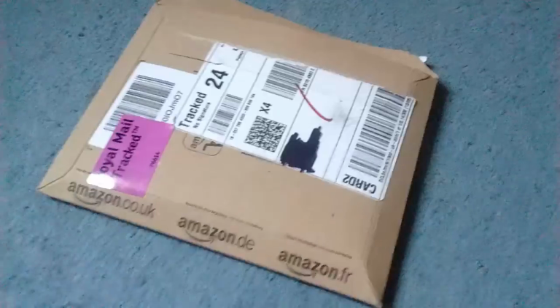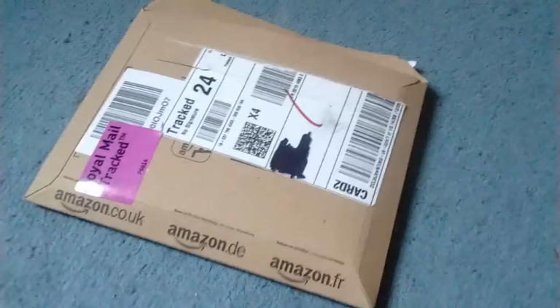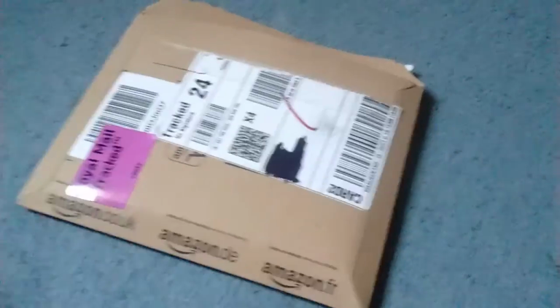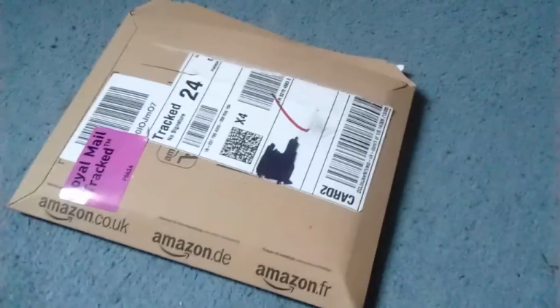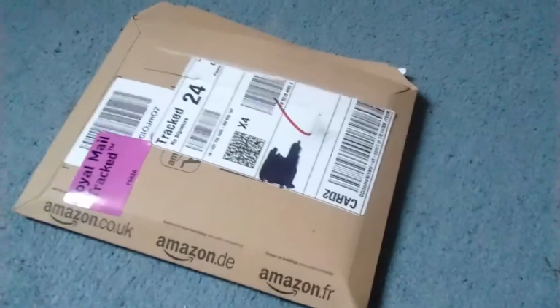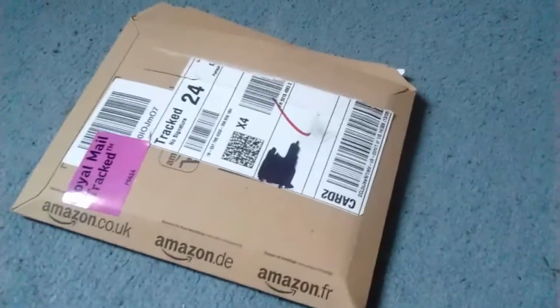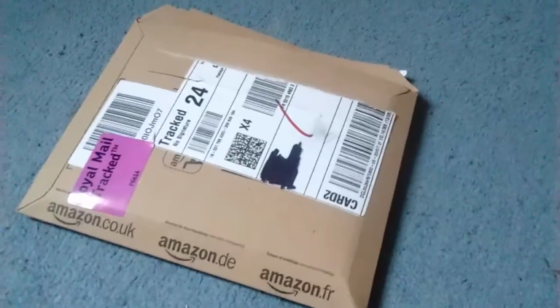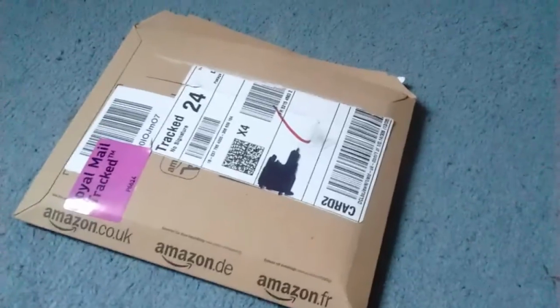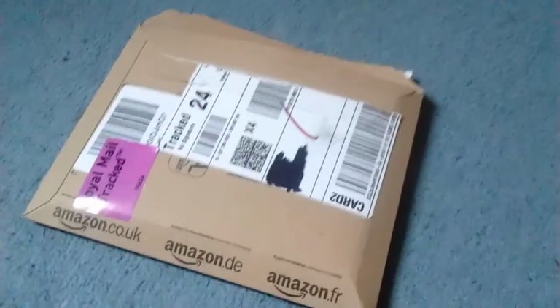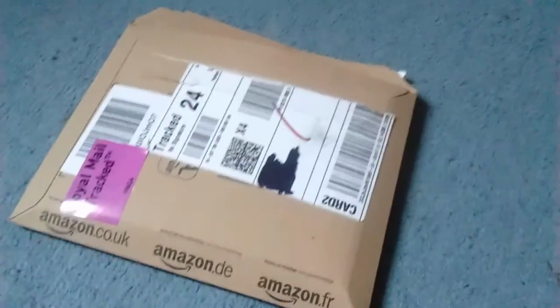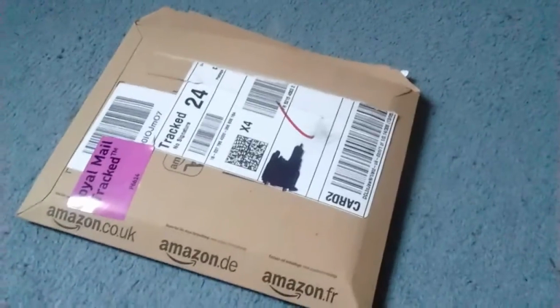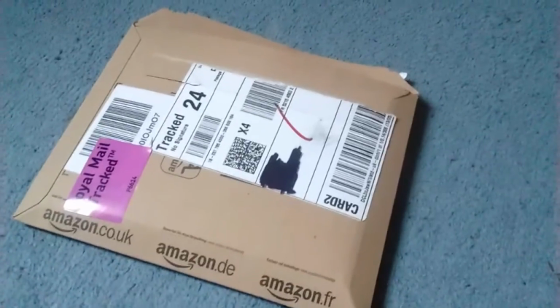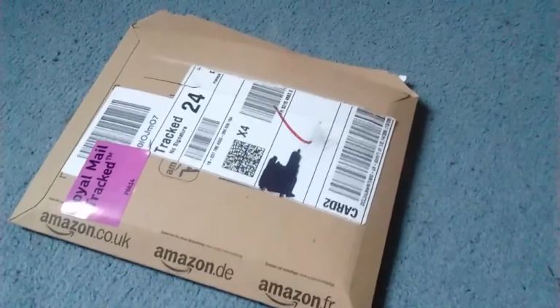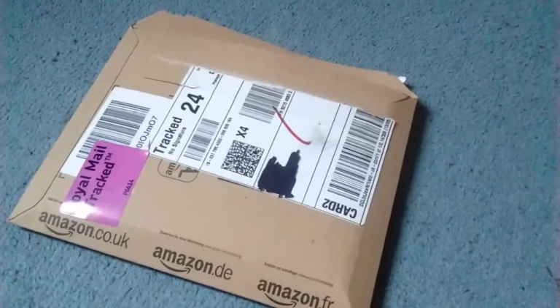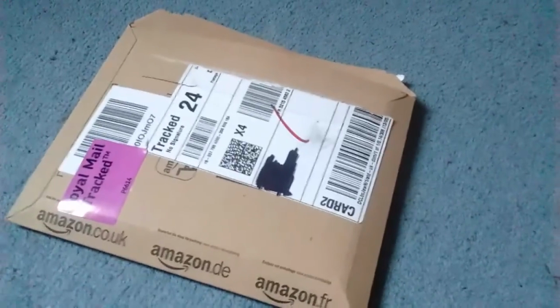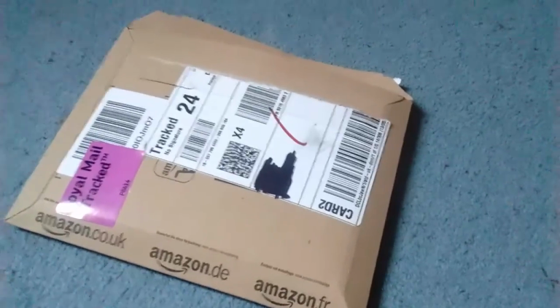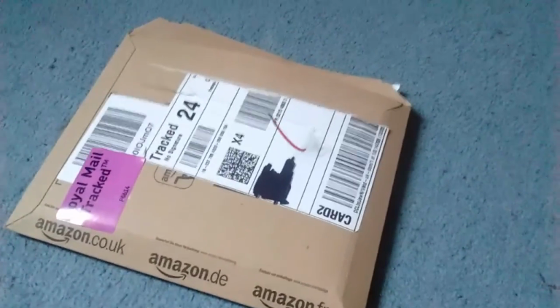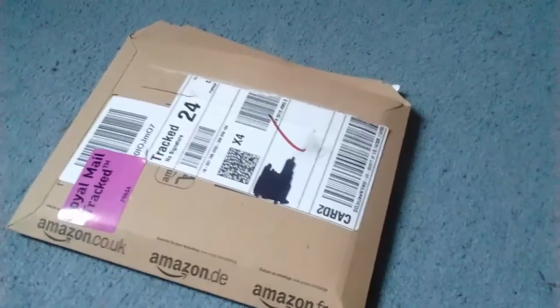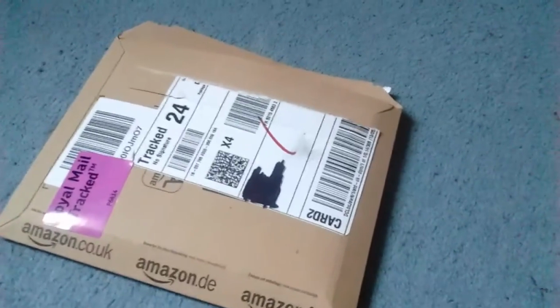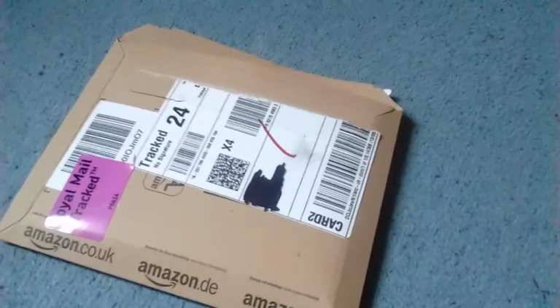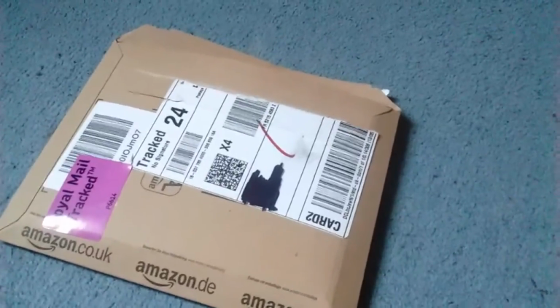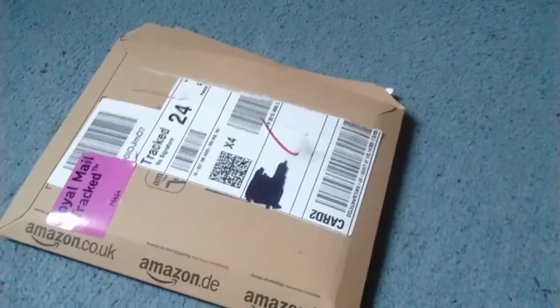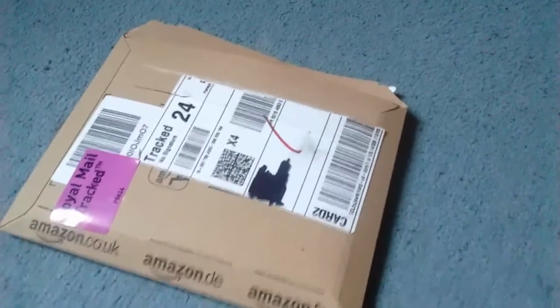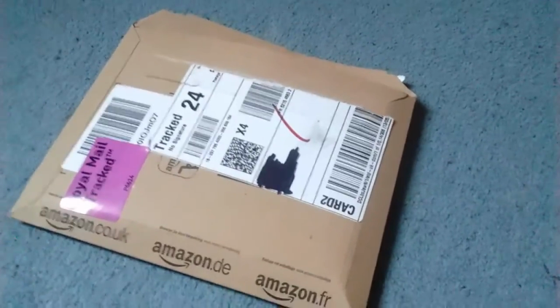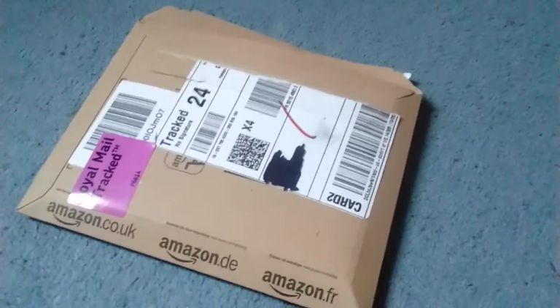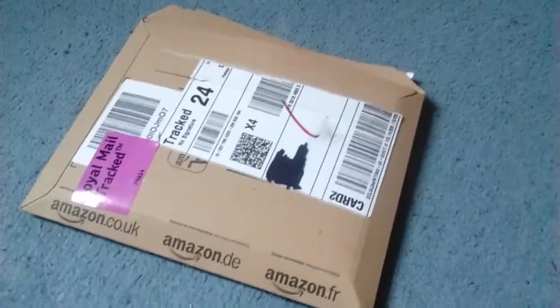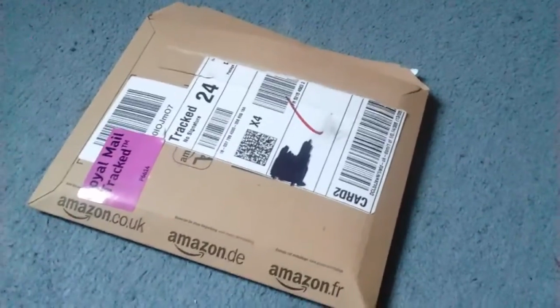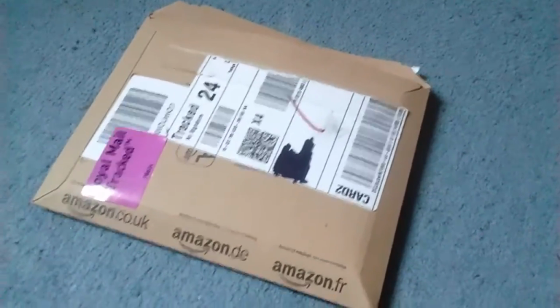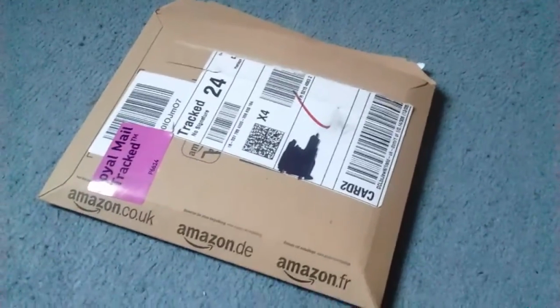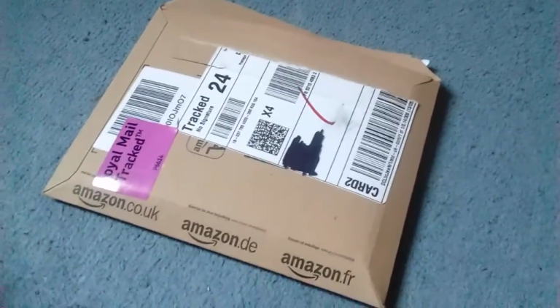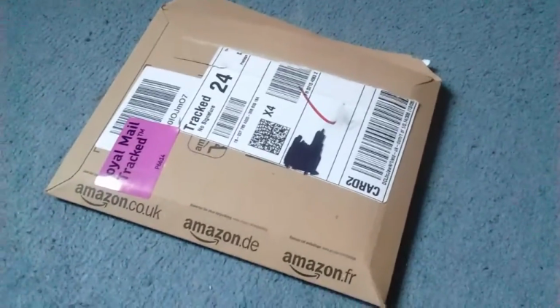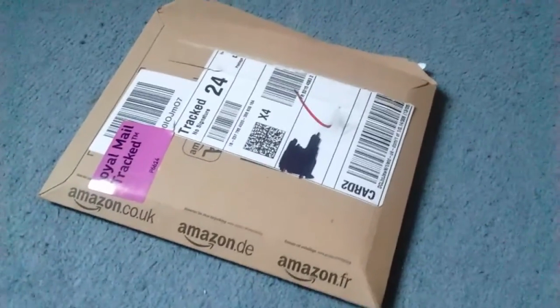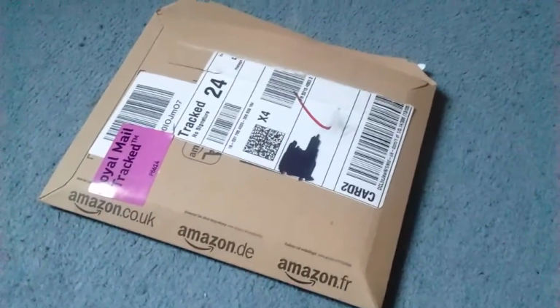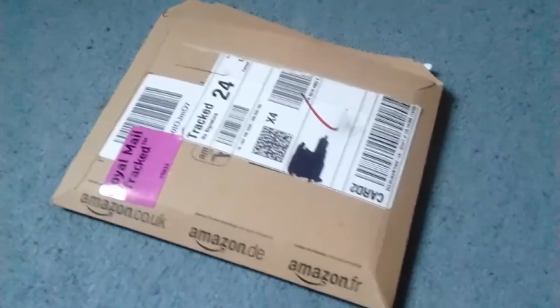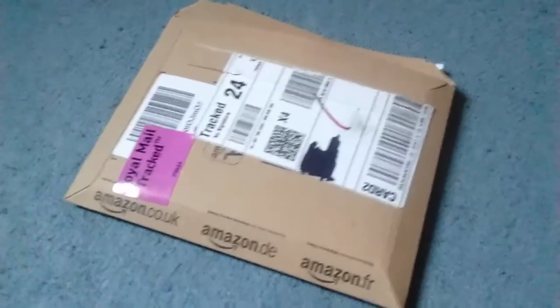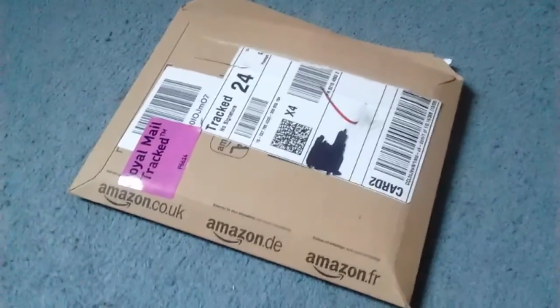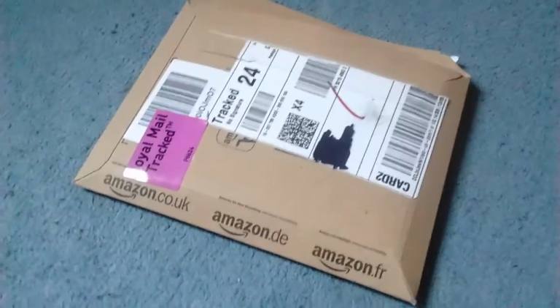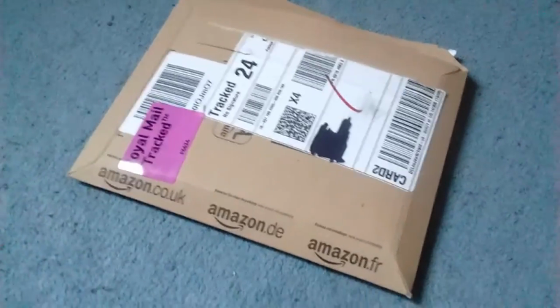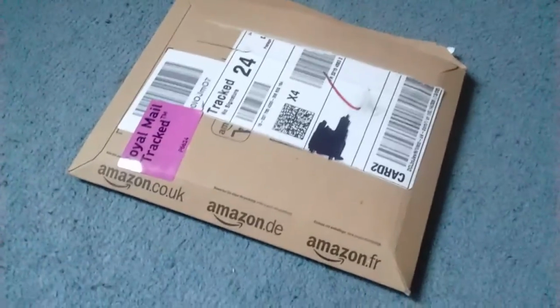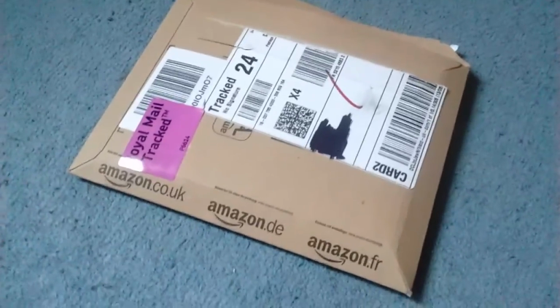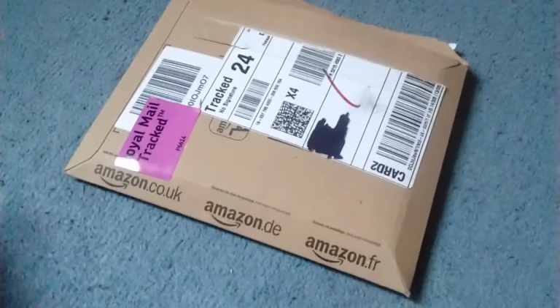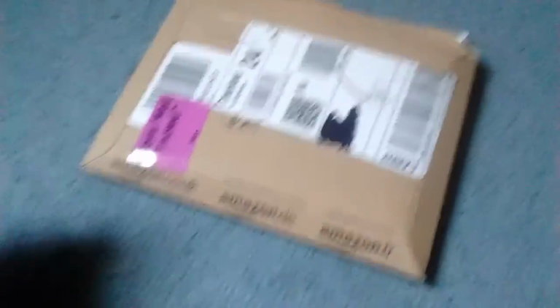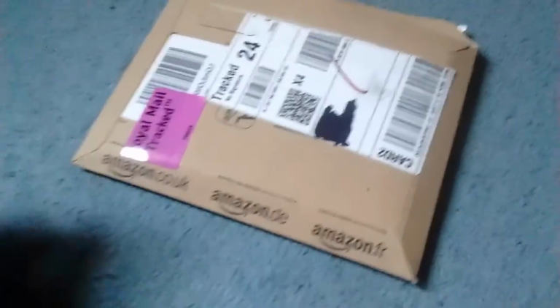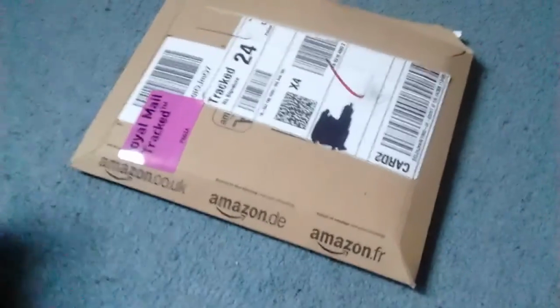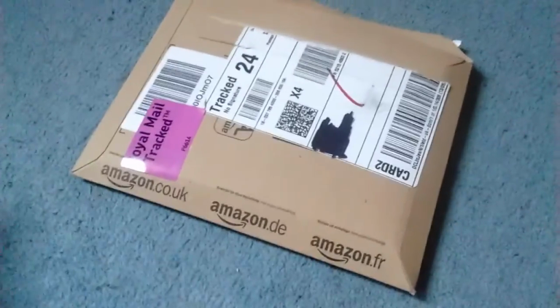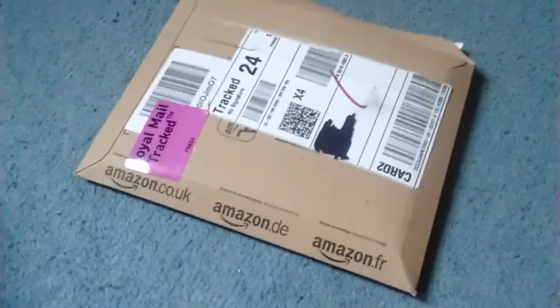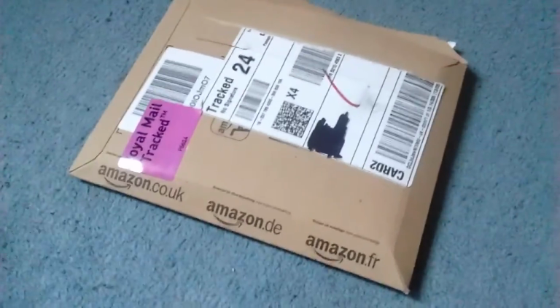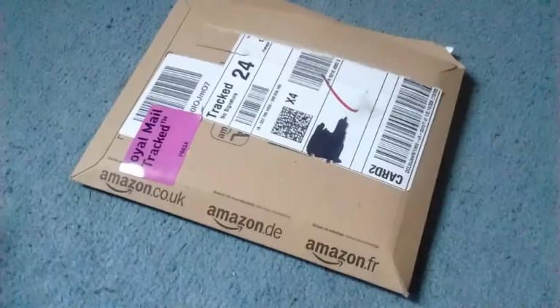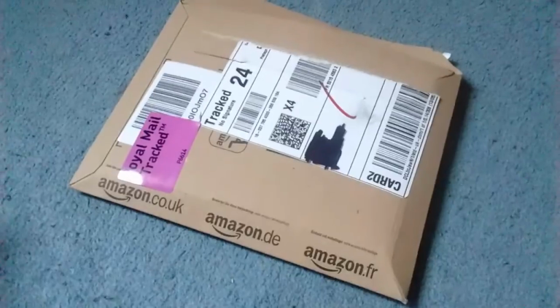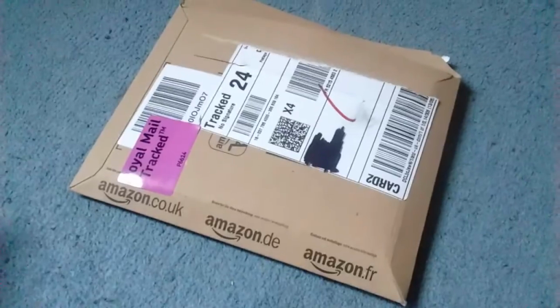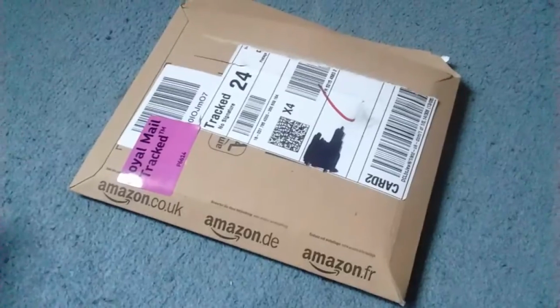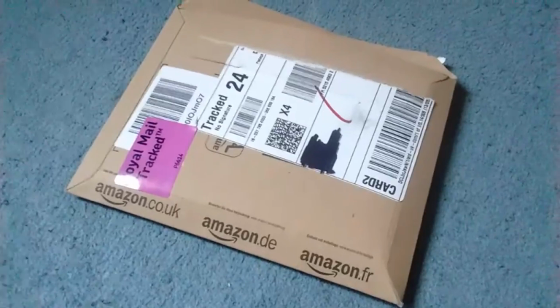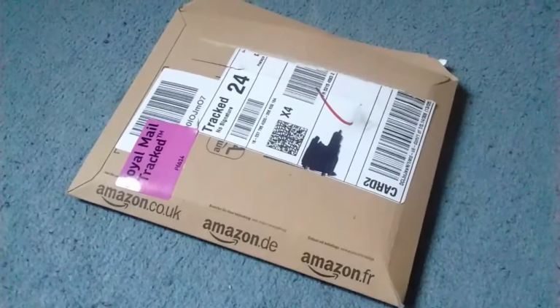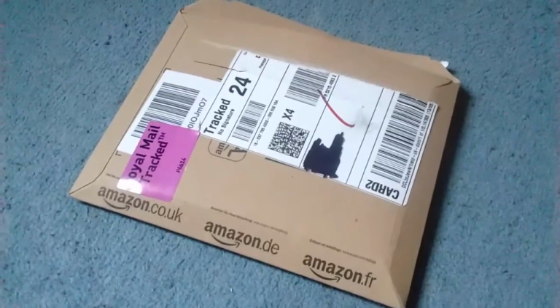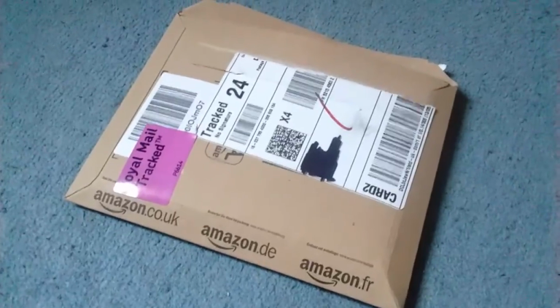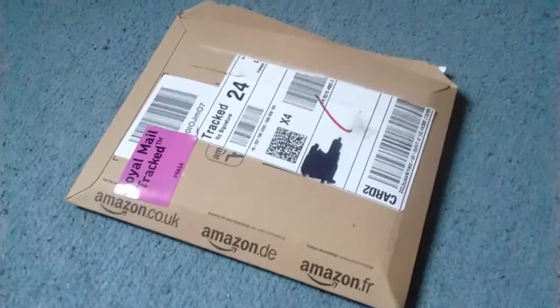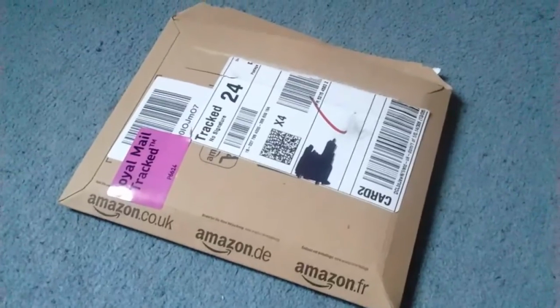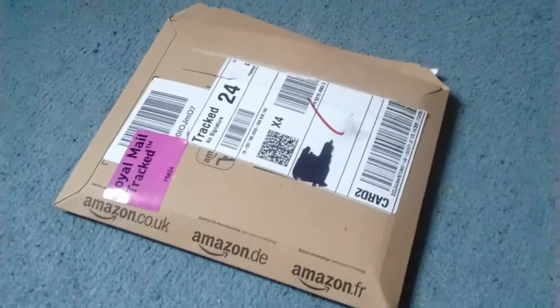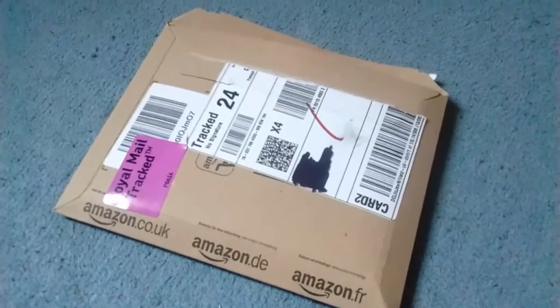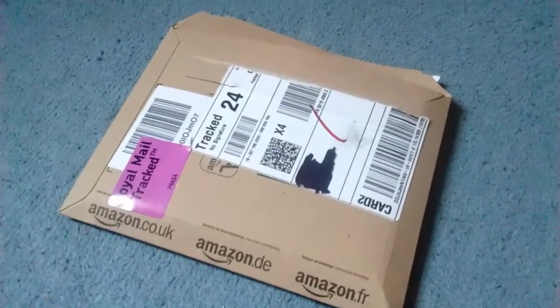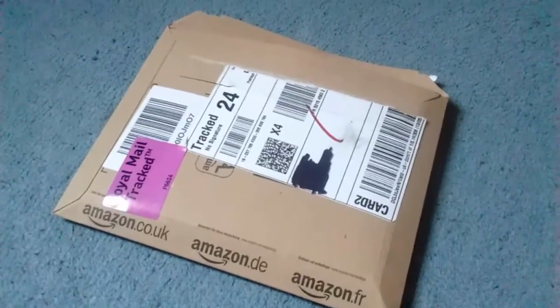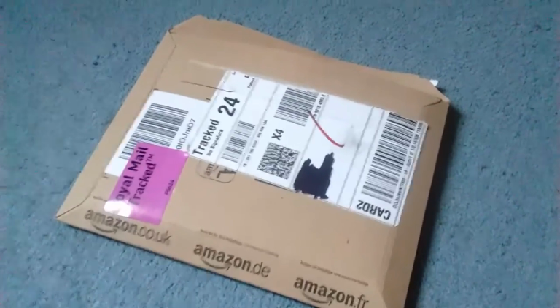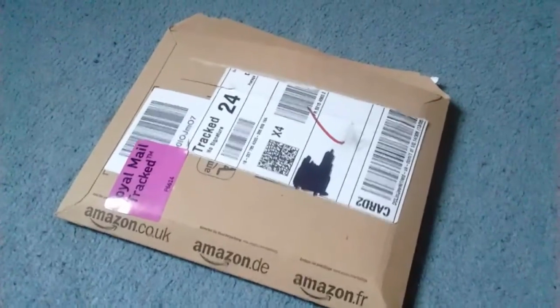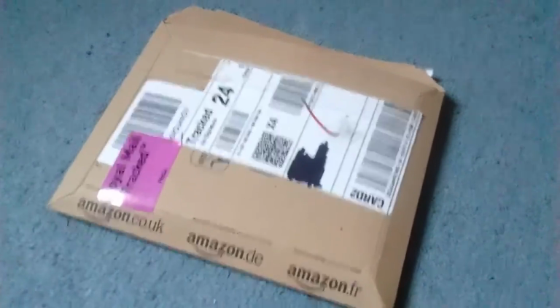Hey everyone, it is me MrHoch118 and I'm back with an unboxing video. I haven't done one of these in ages.